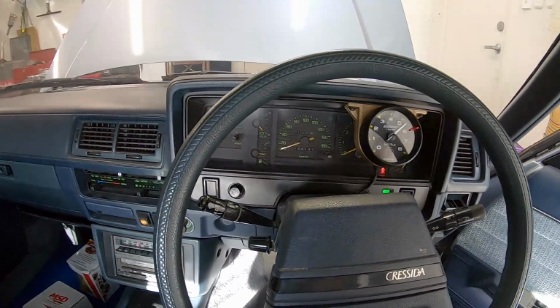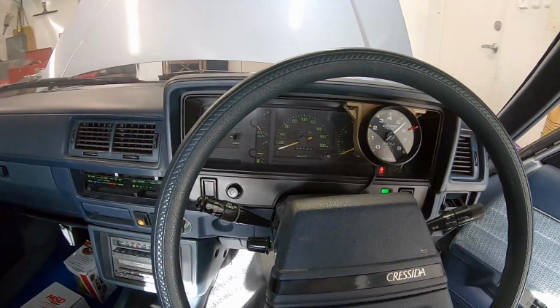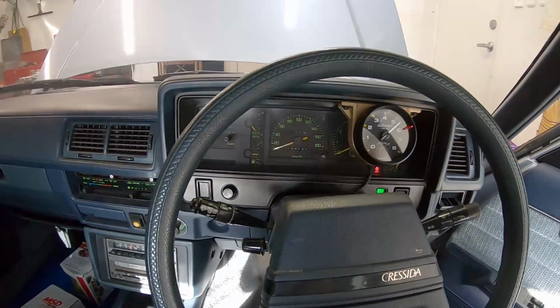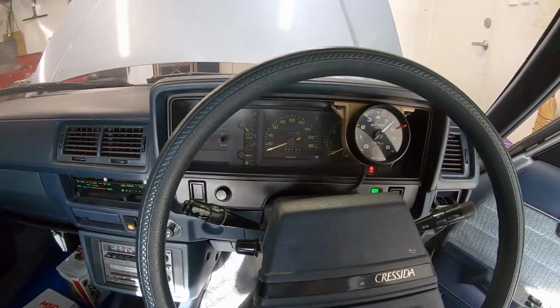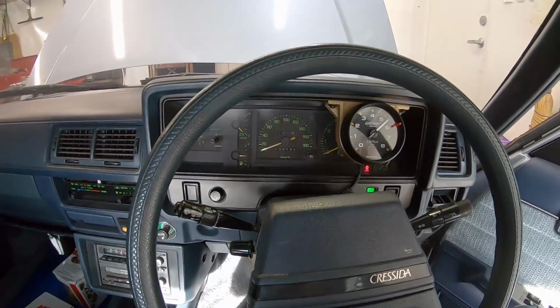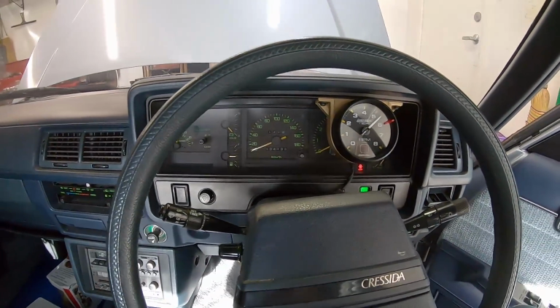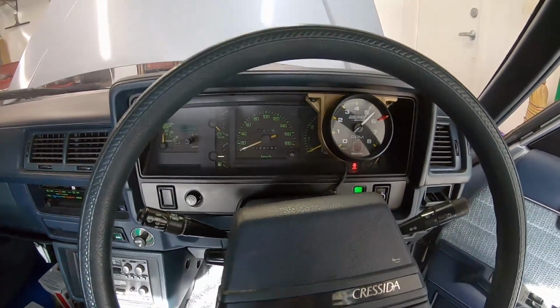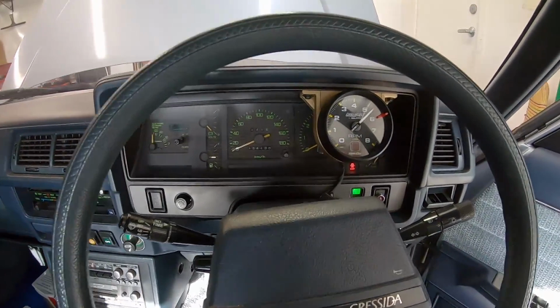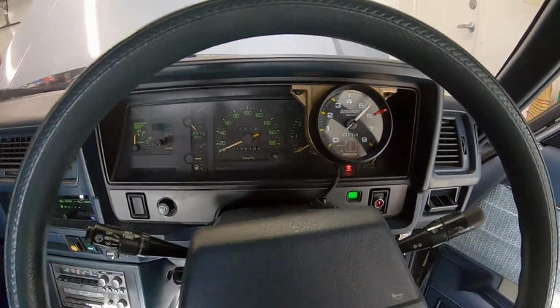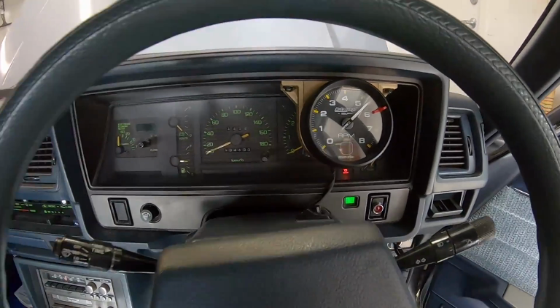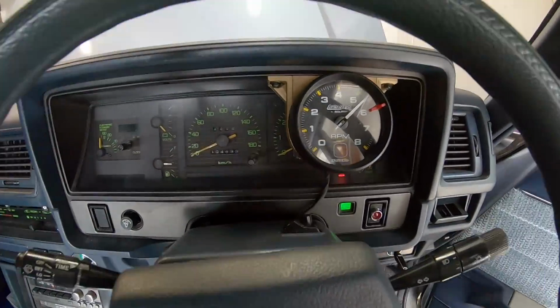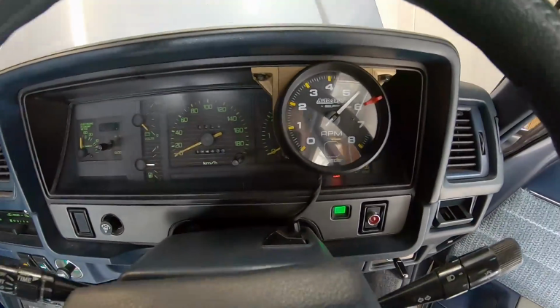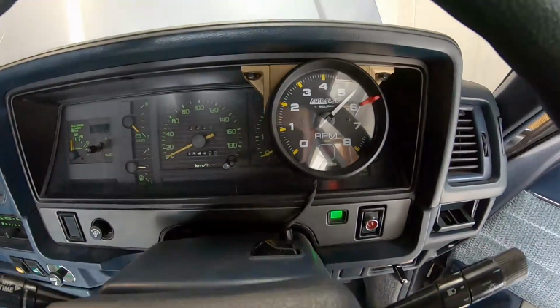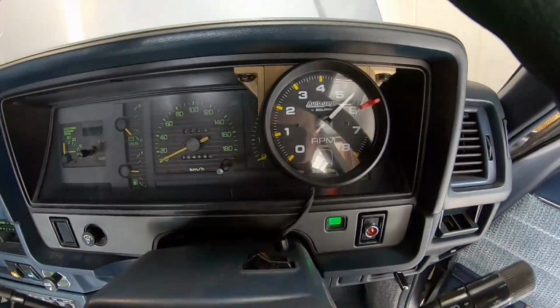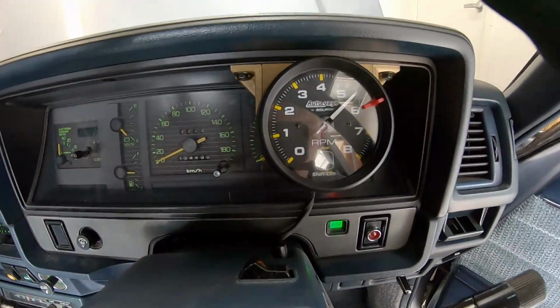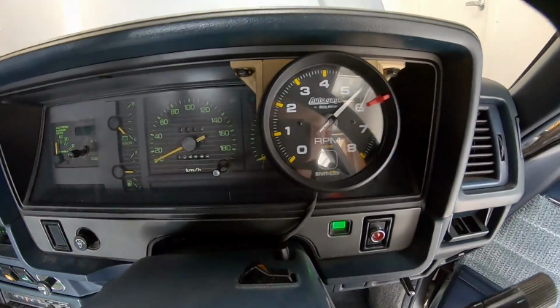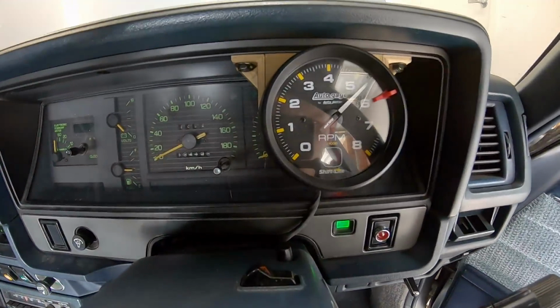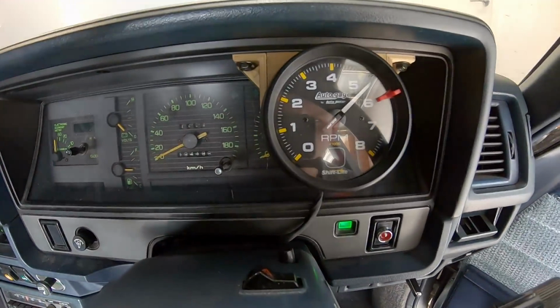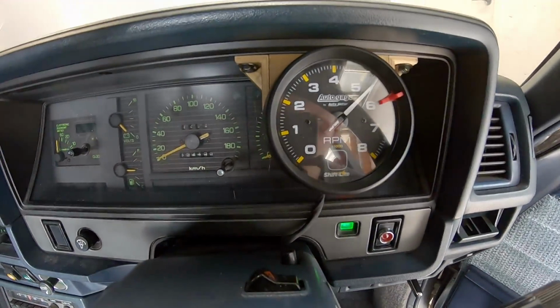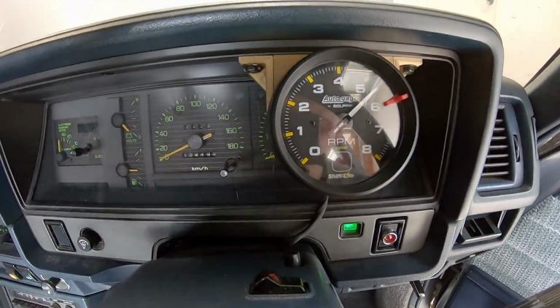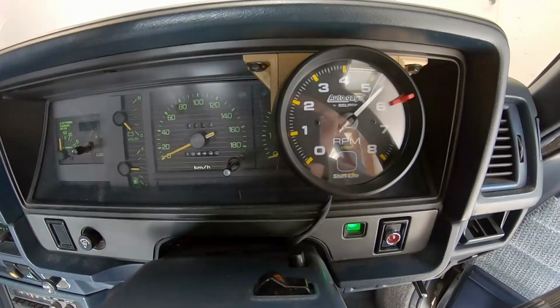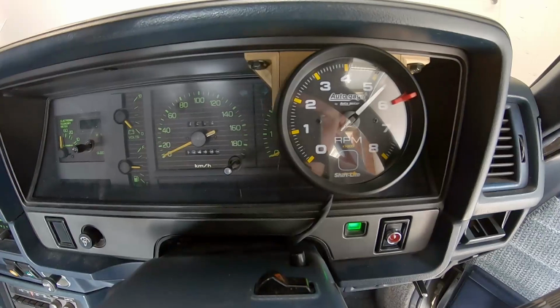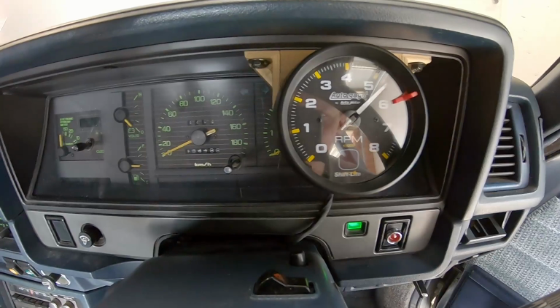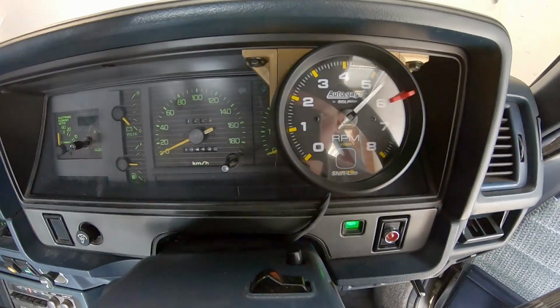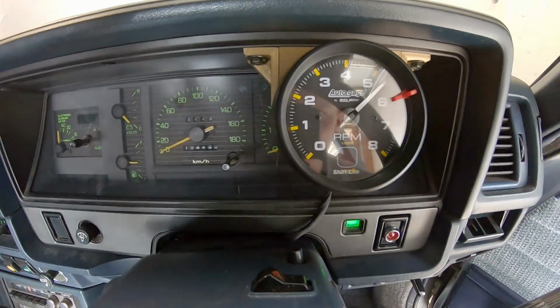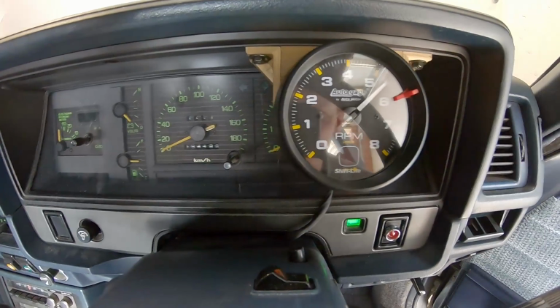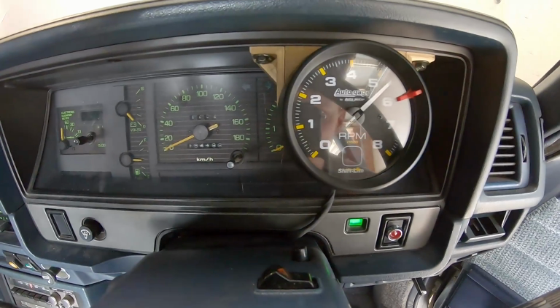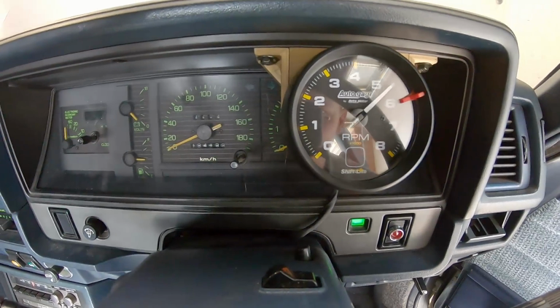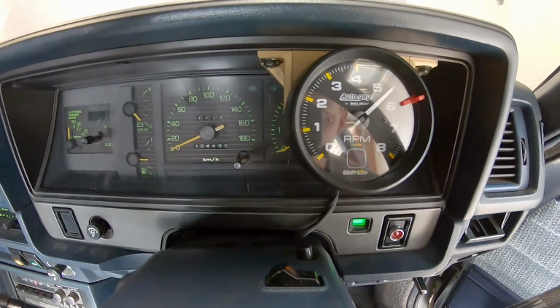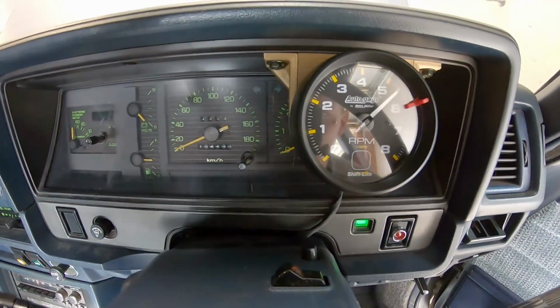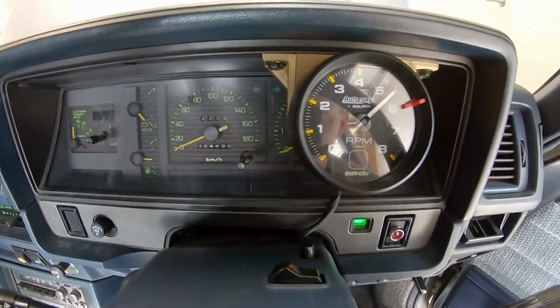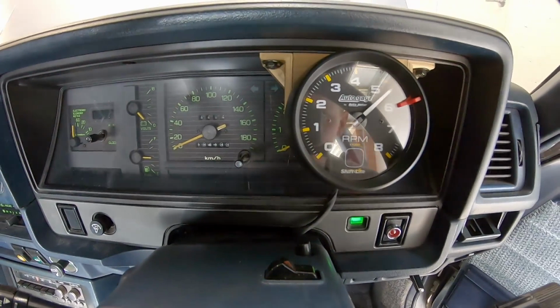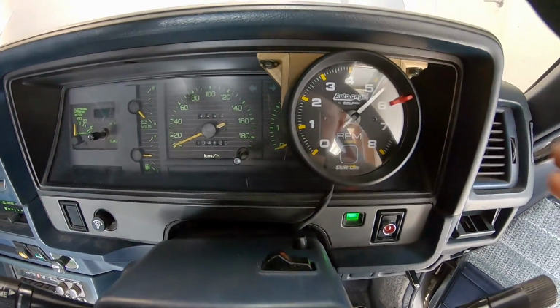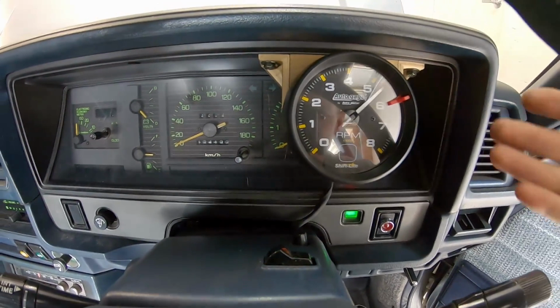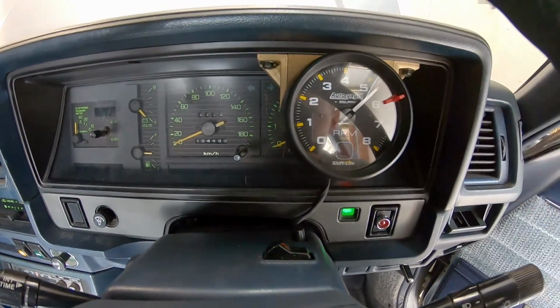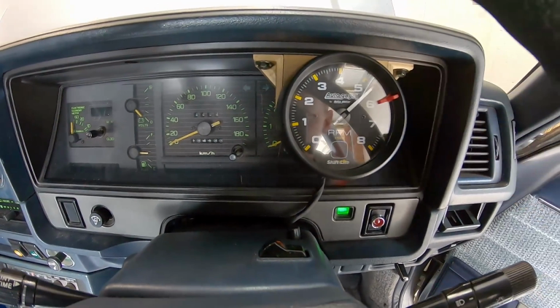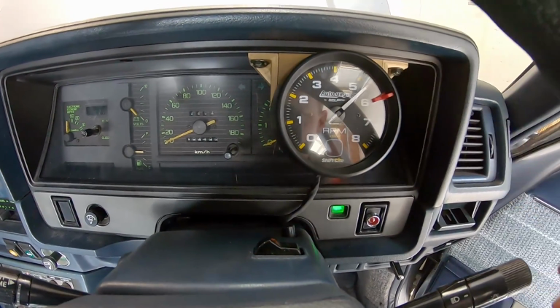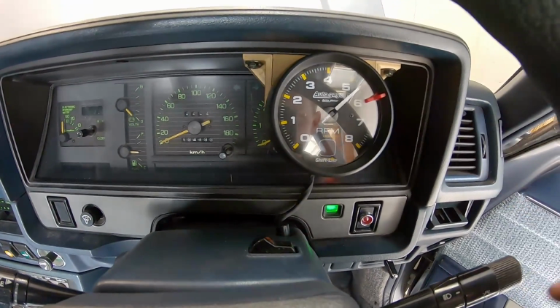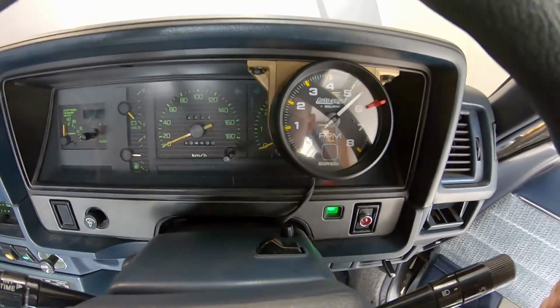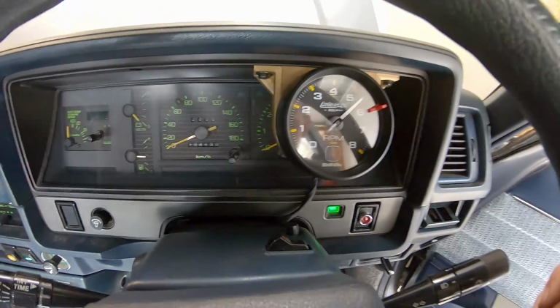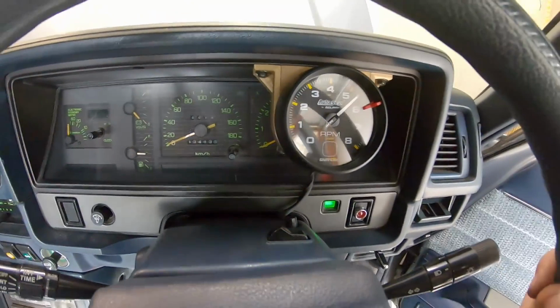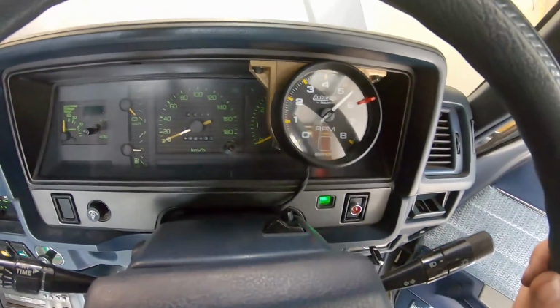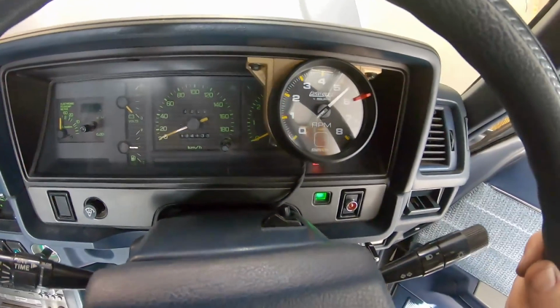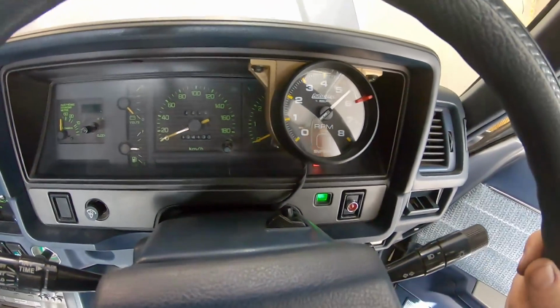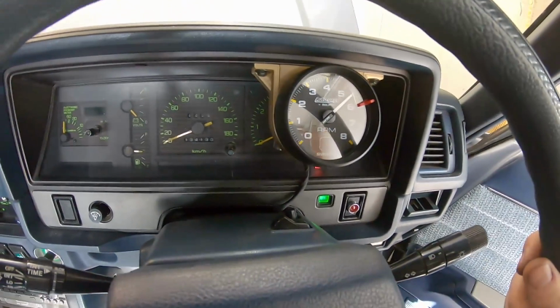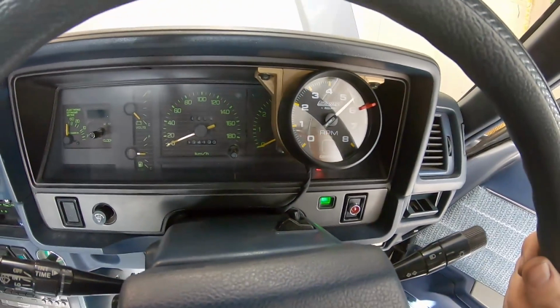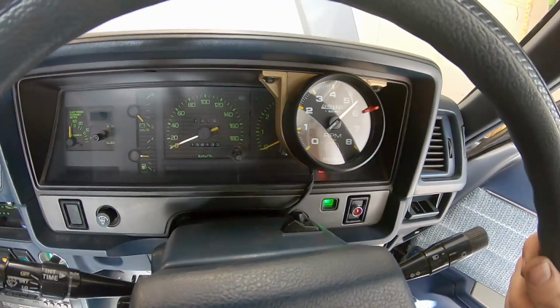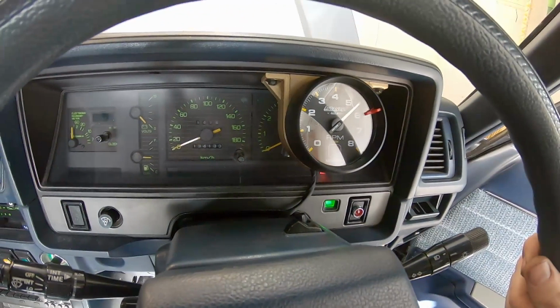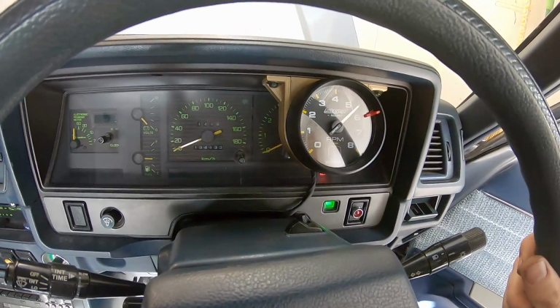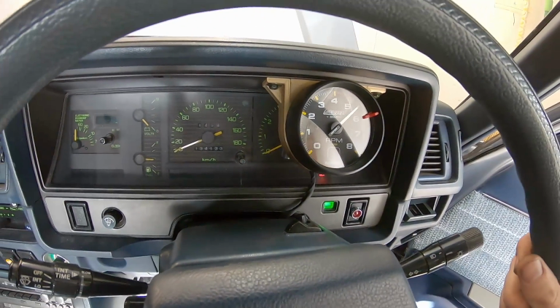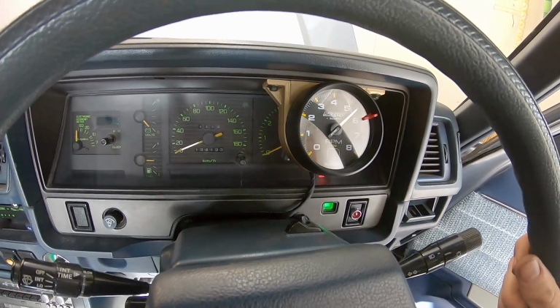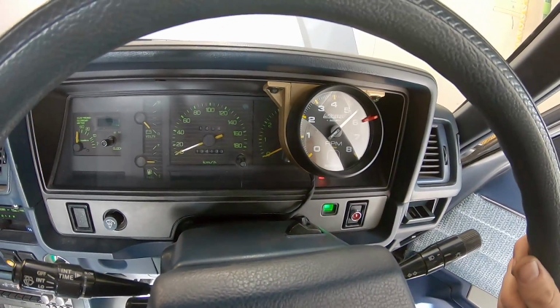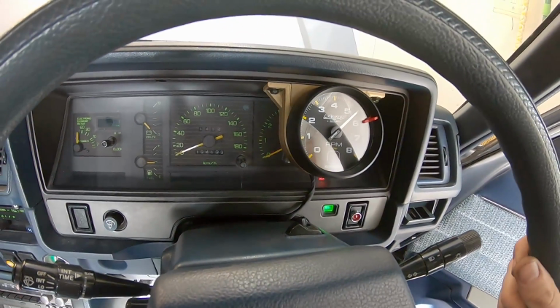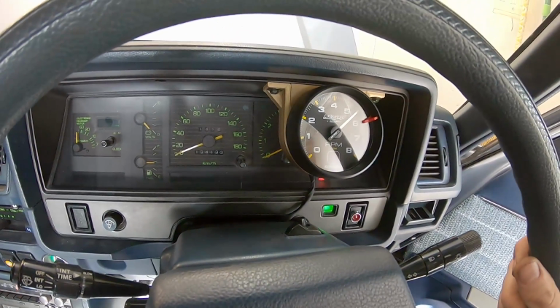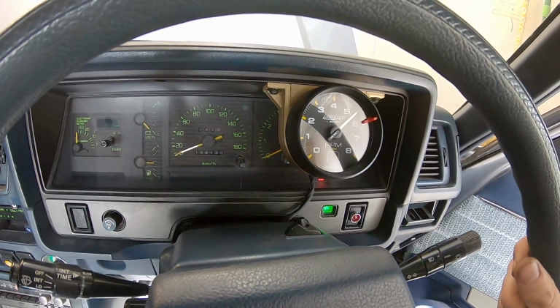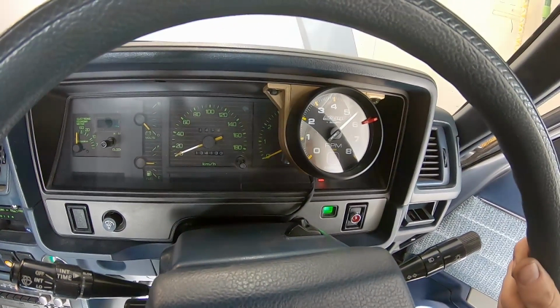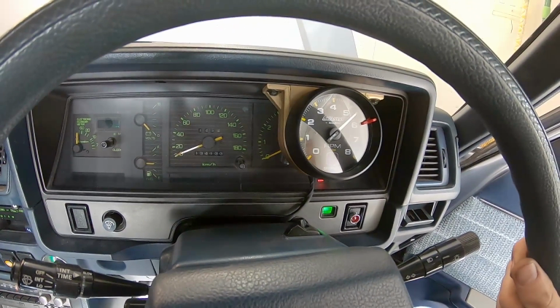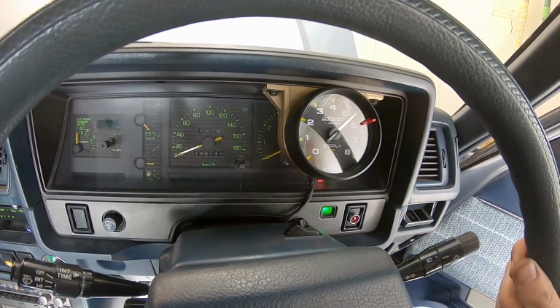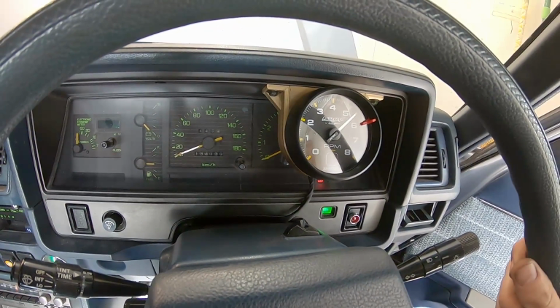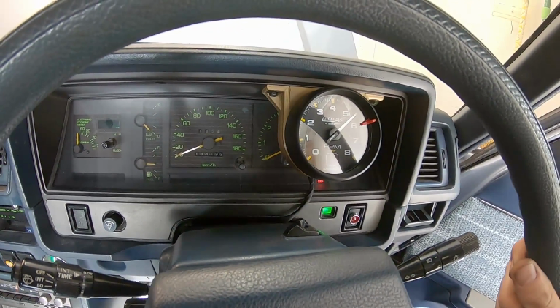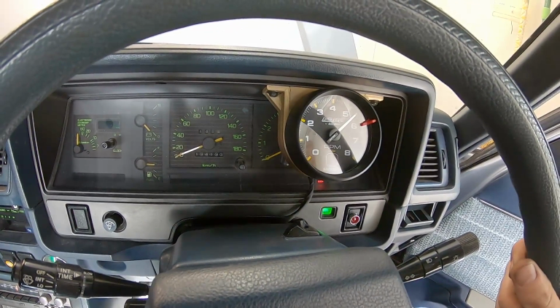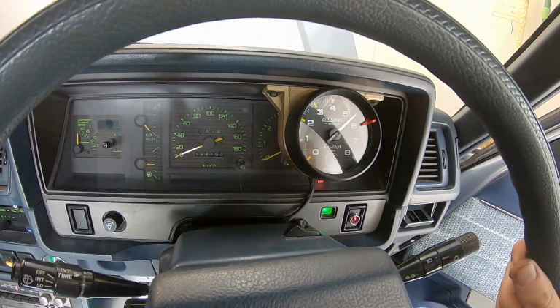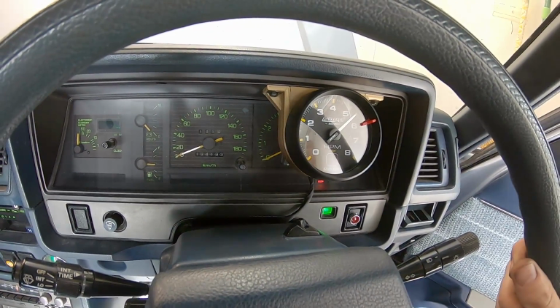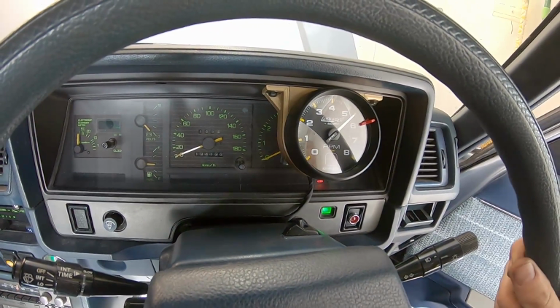If you enjoyed this one, check out my other videos - they're all about building this Cressida. There you go.